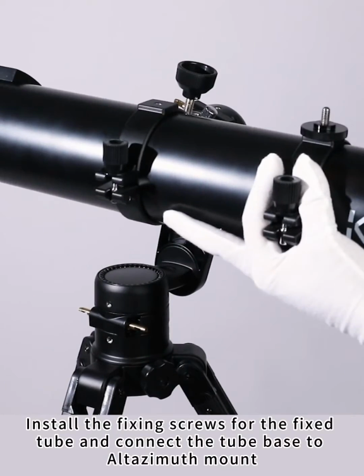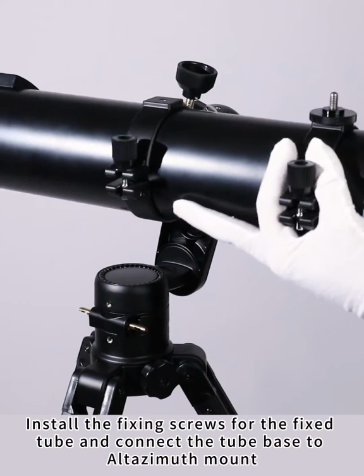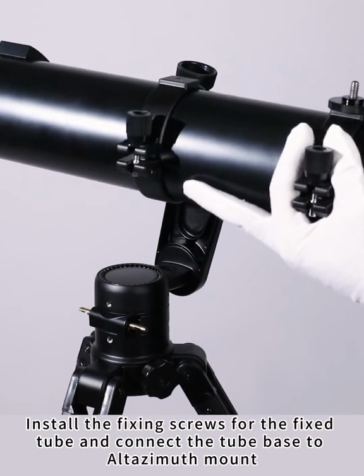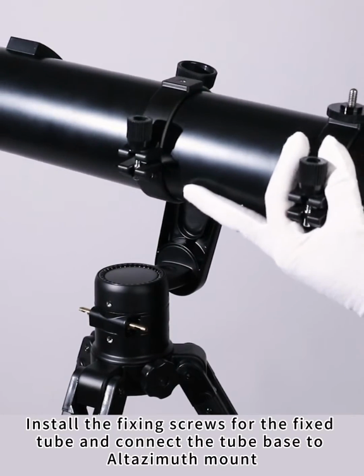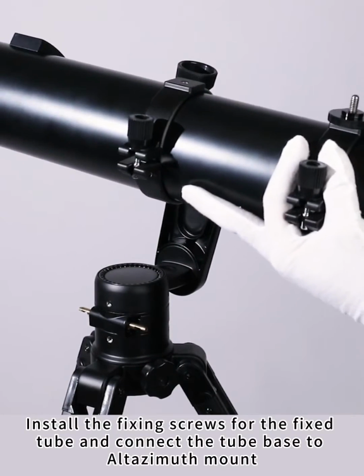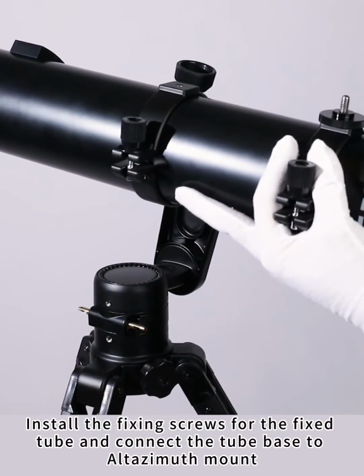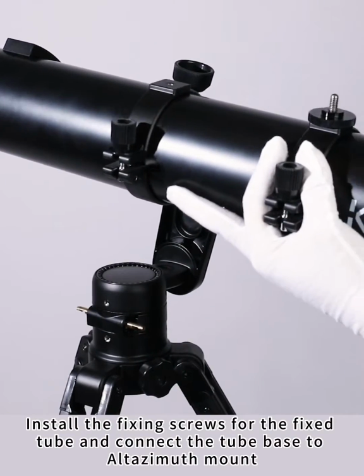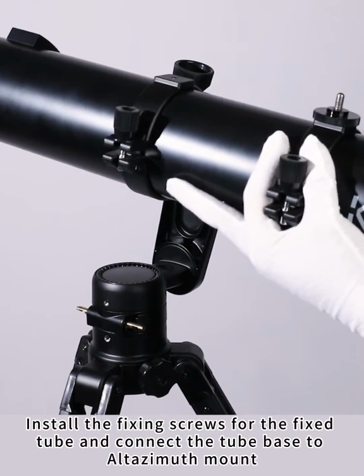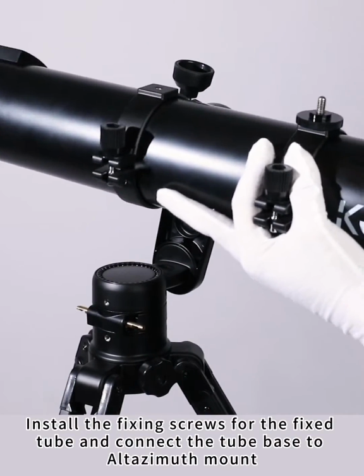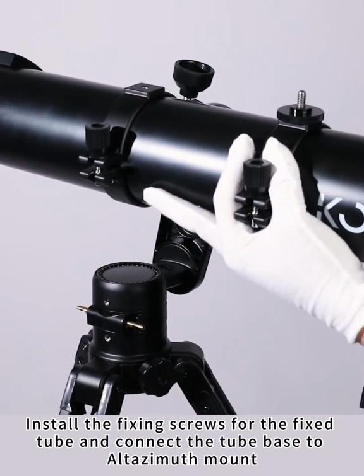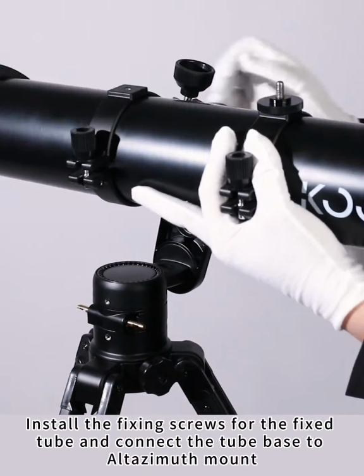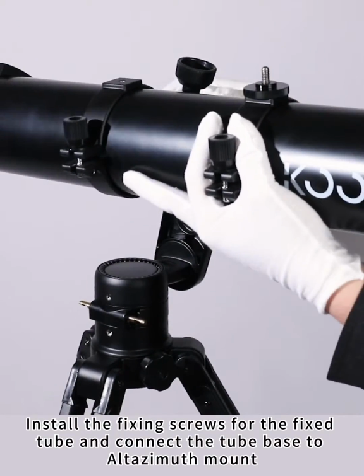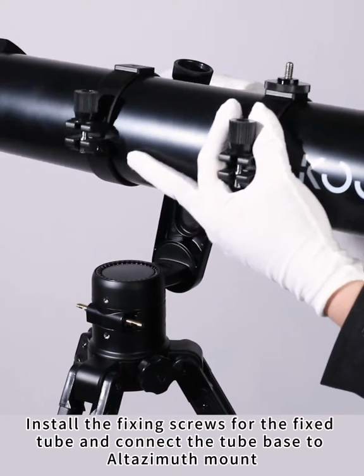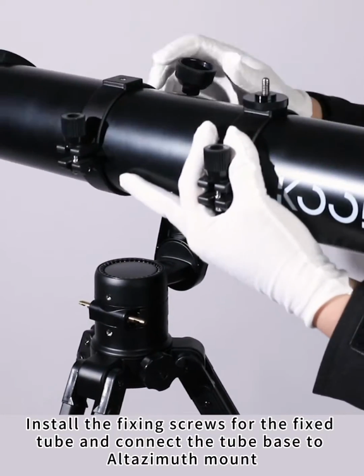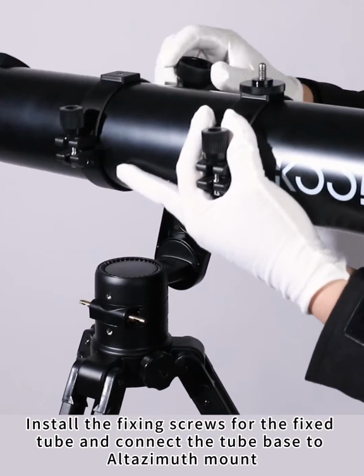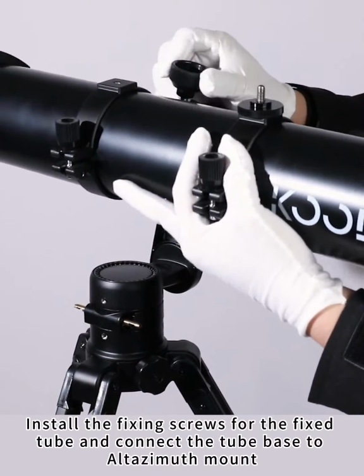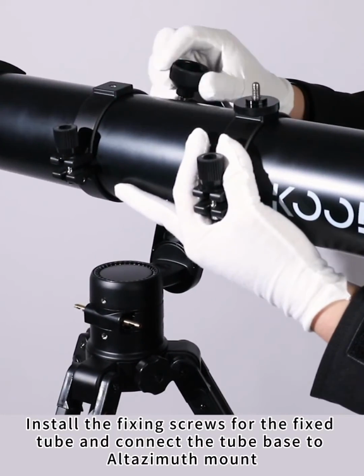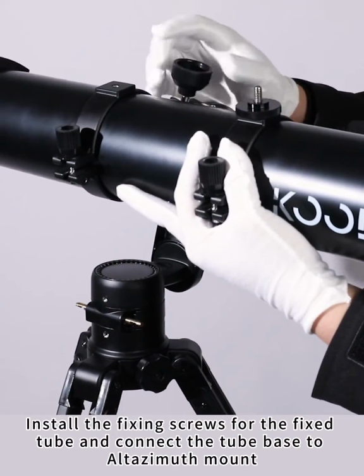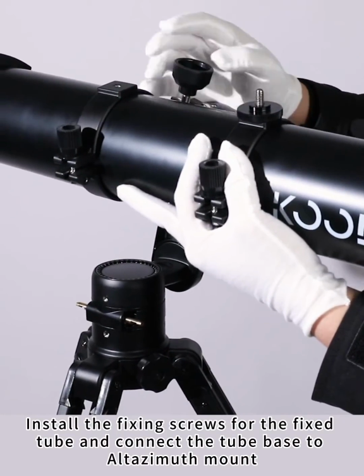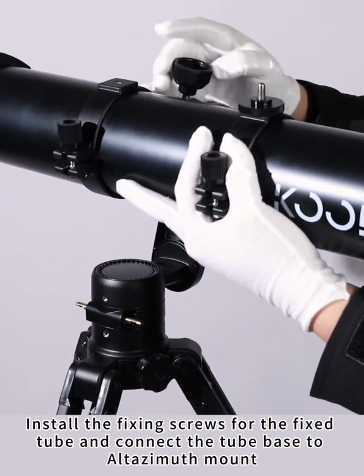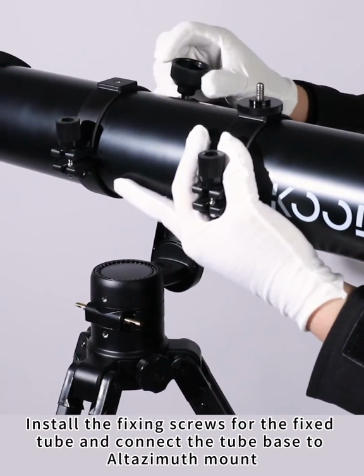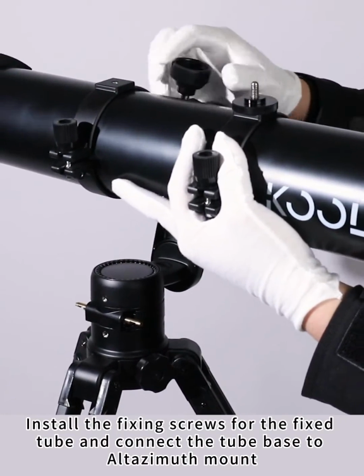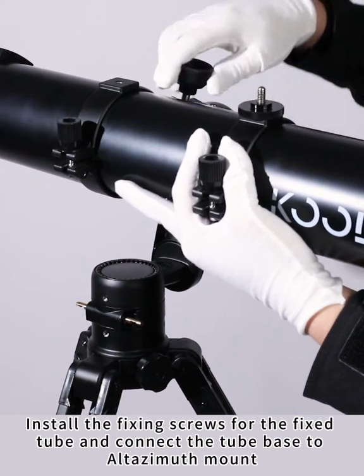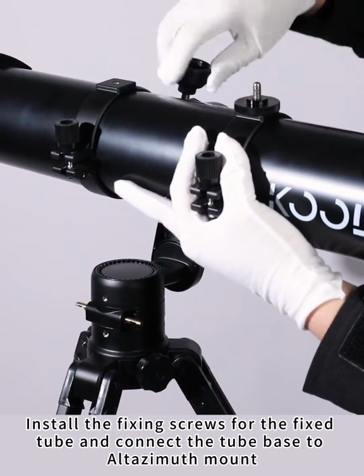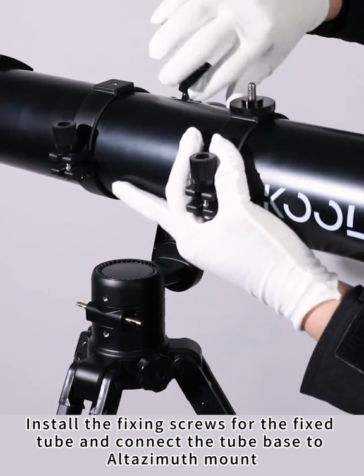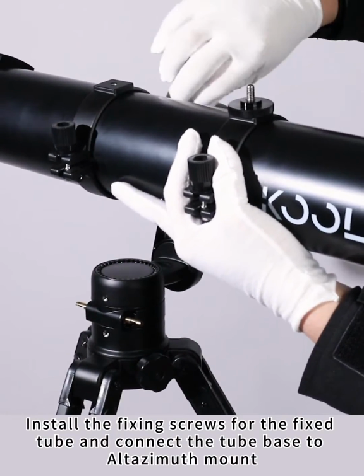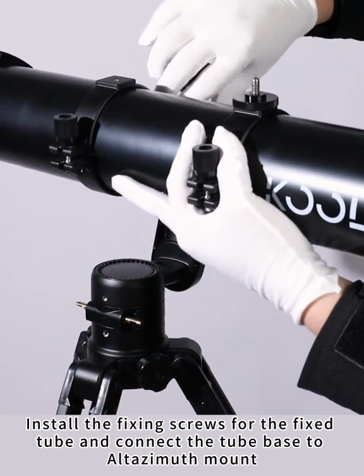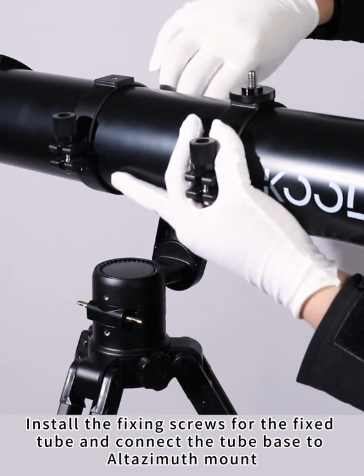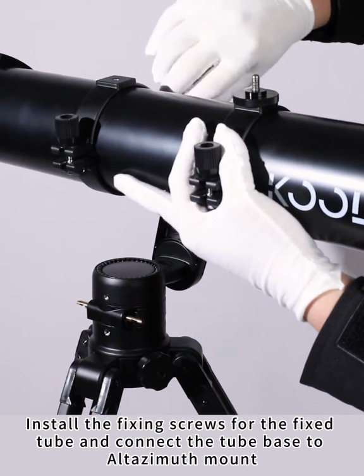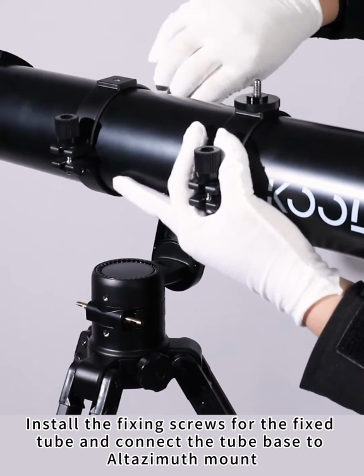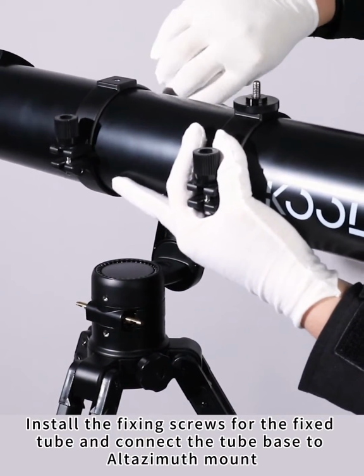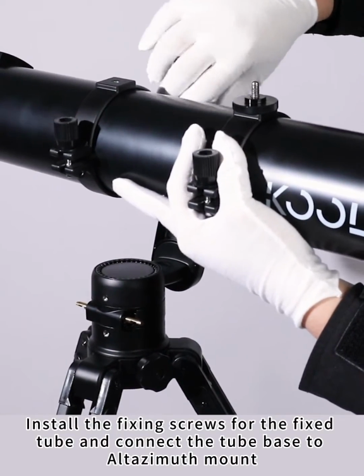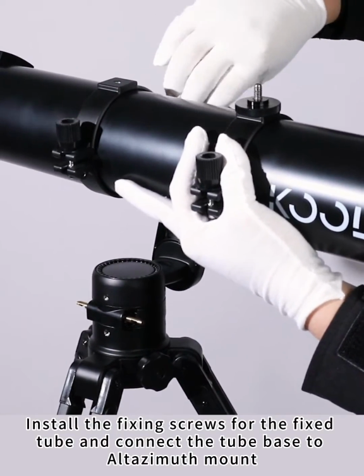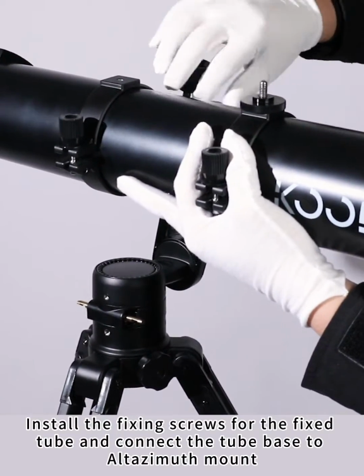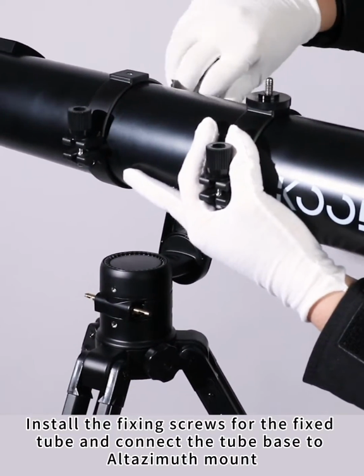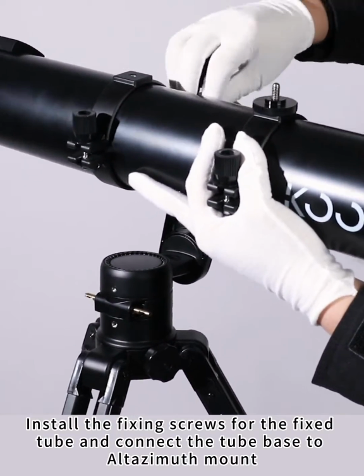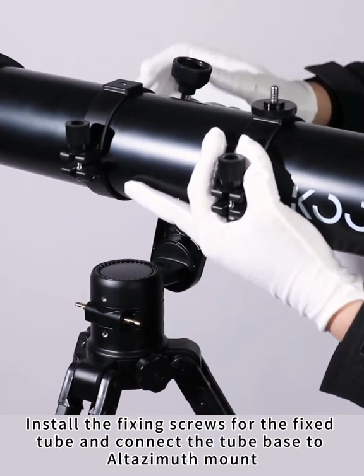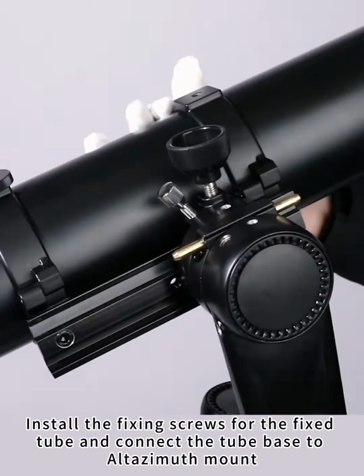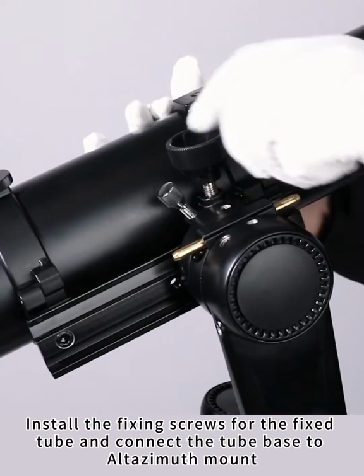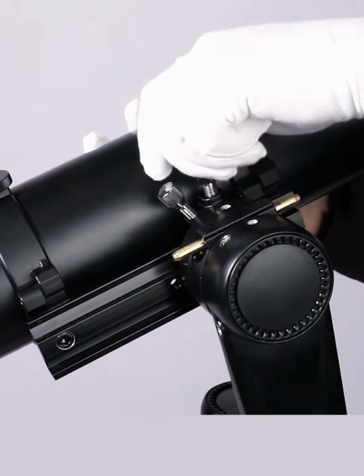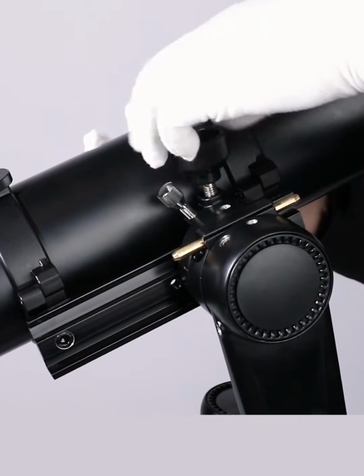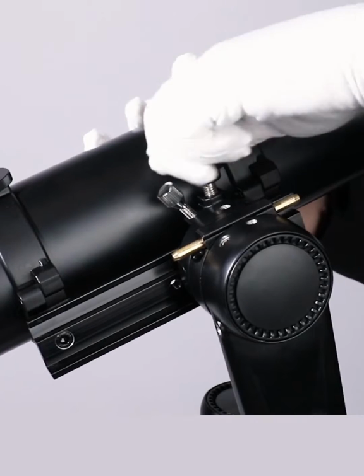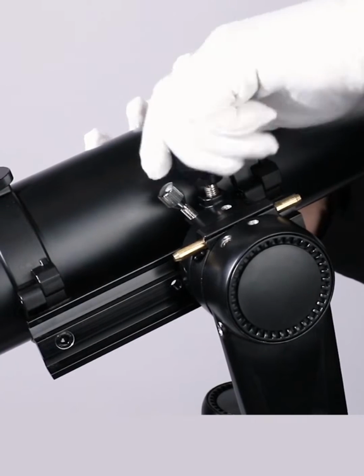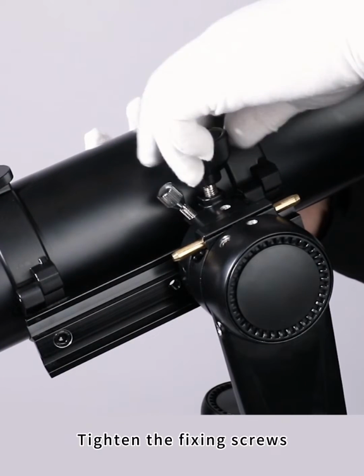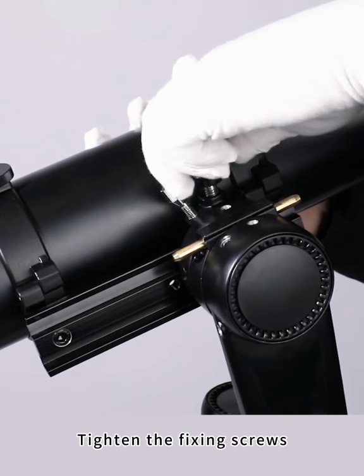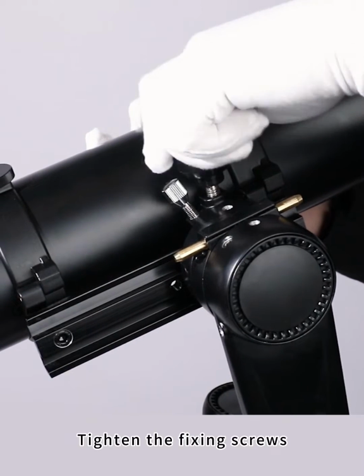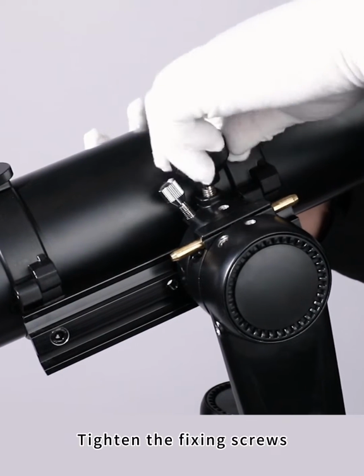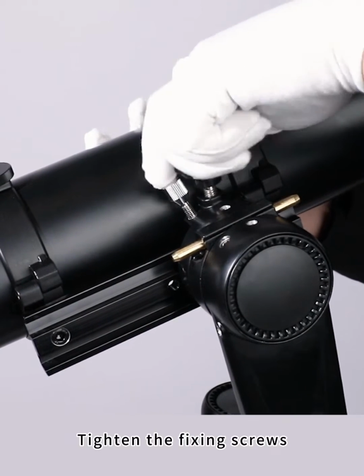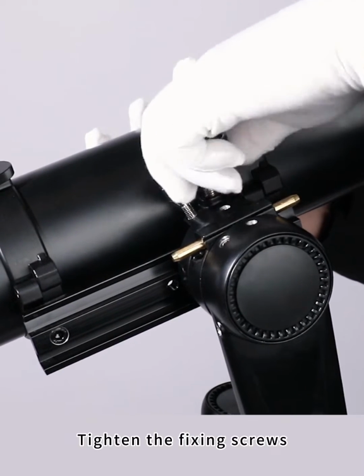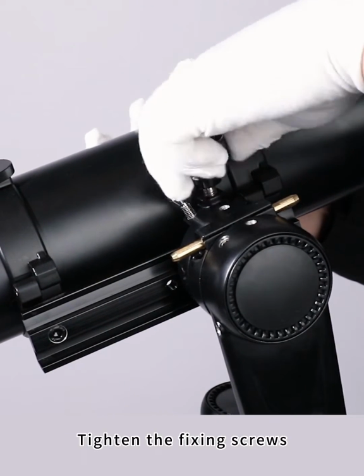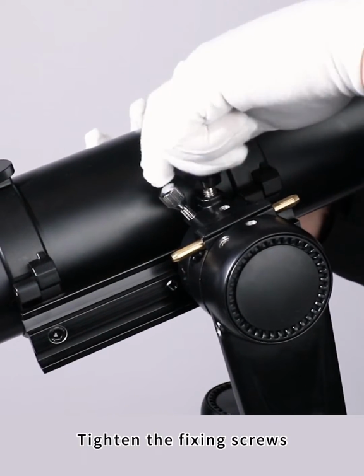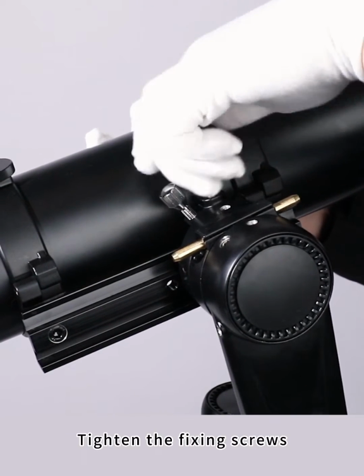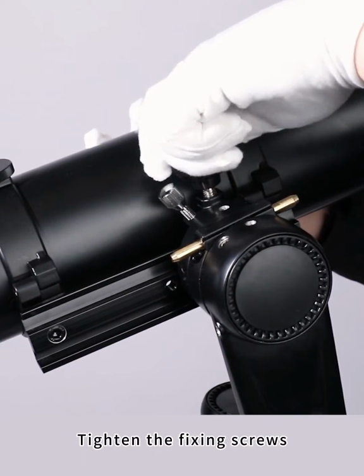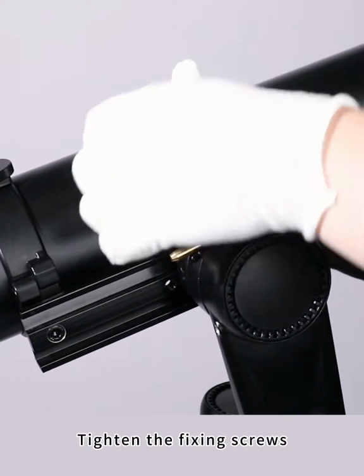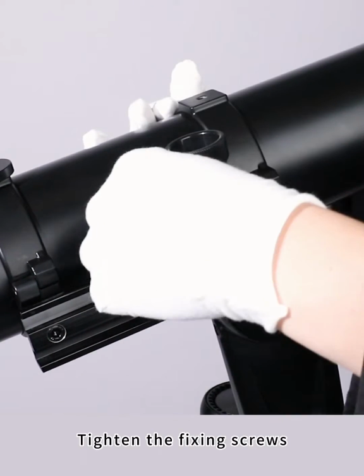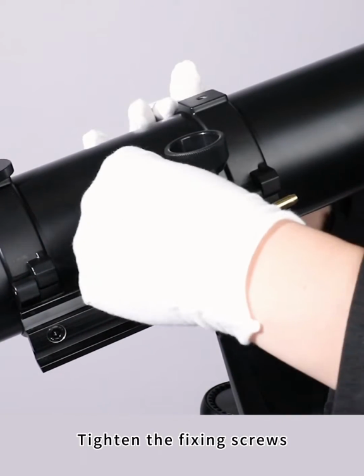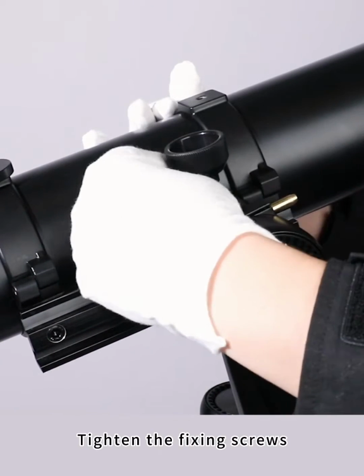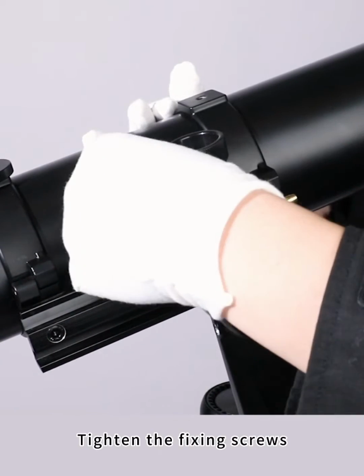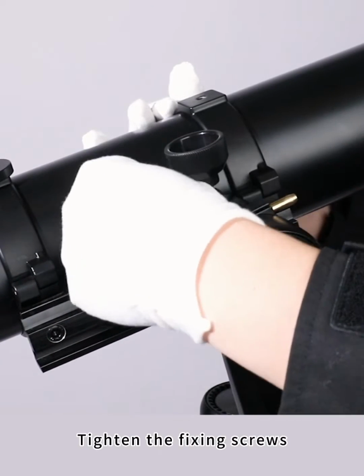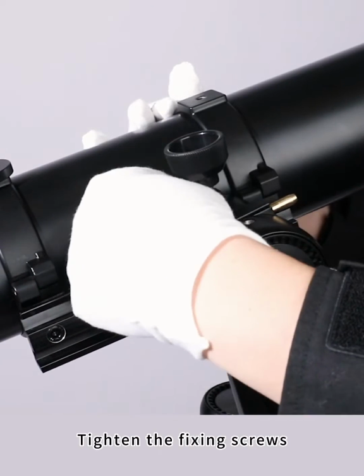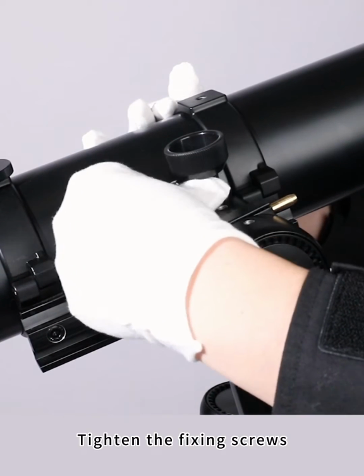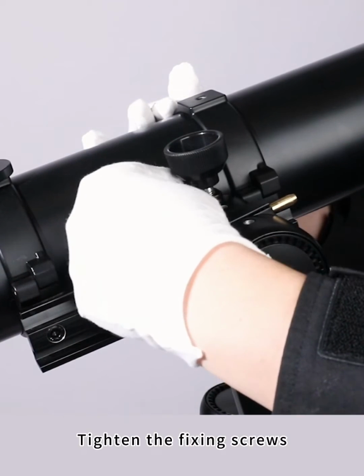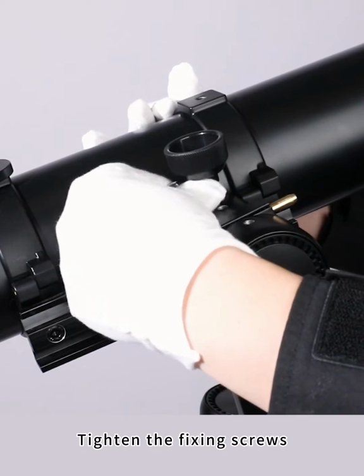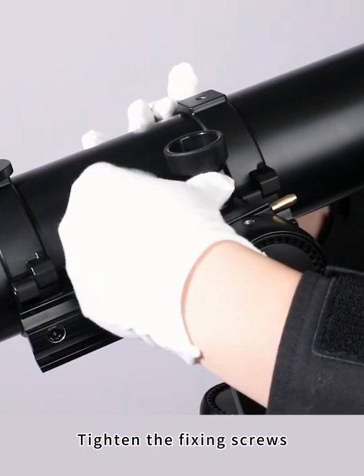Install the fixing screws for the fixed tube and connect the tube base to the Altazimuth mount. Tighten the fixing screws.